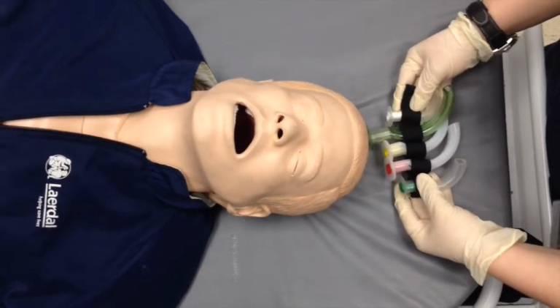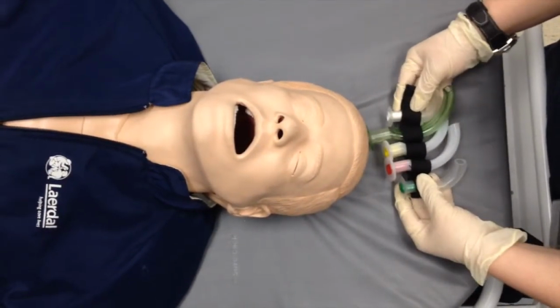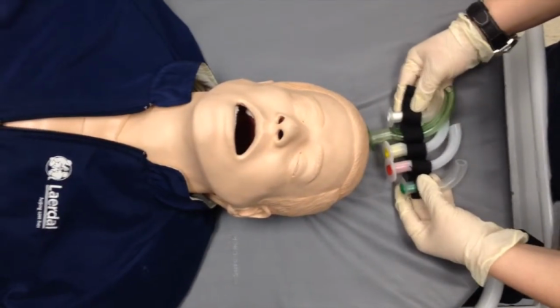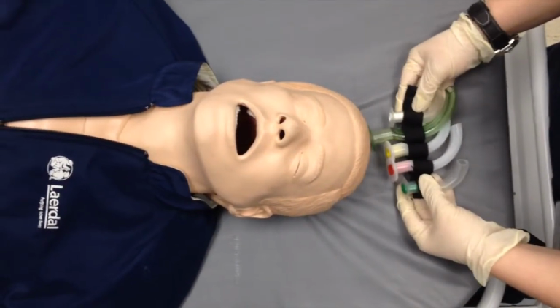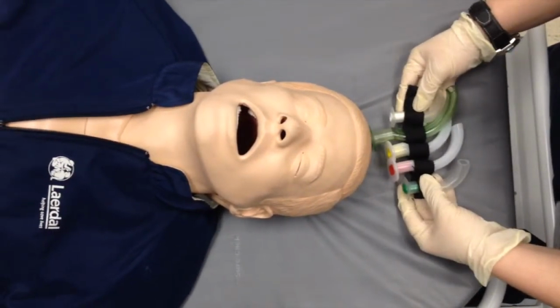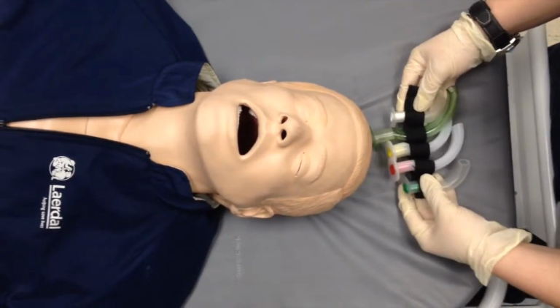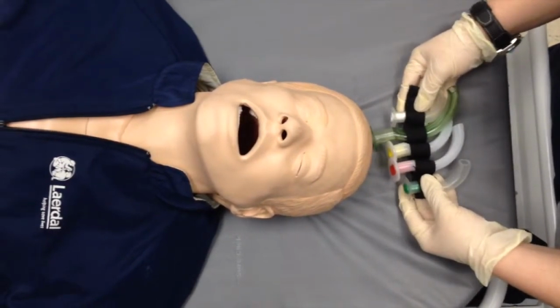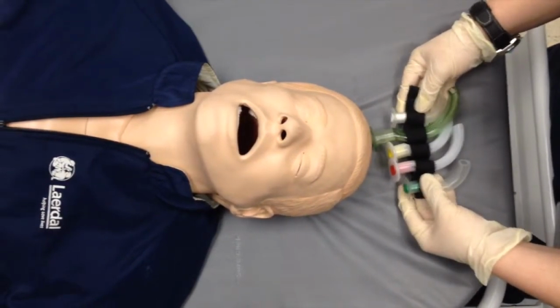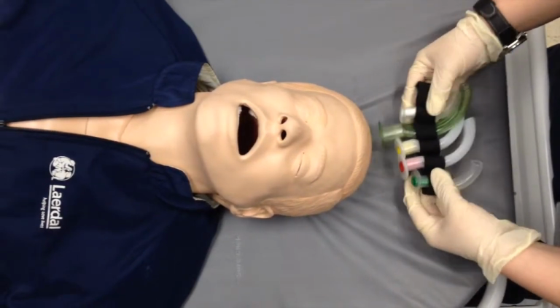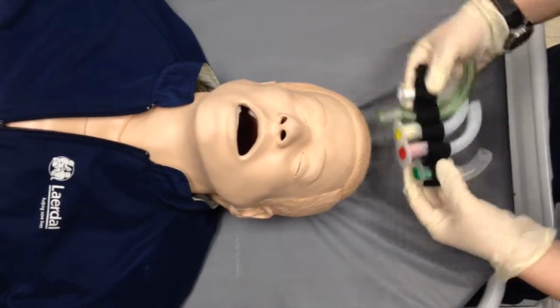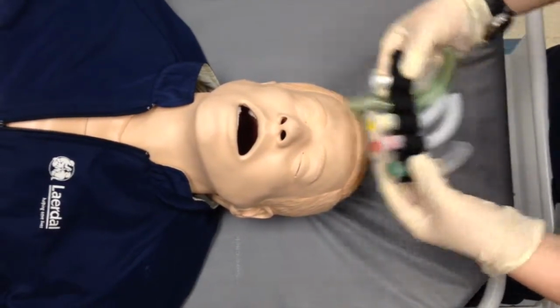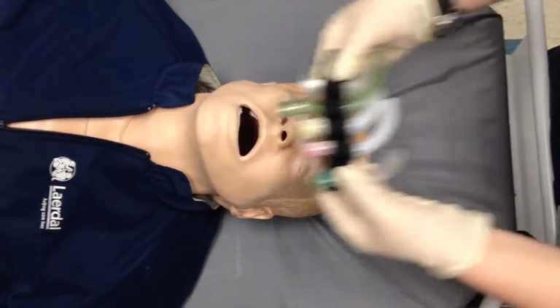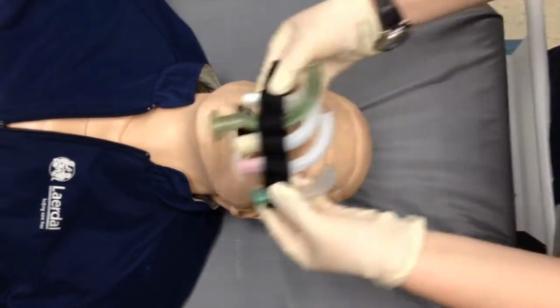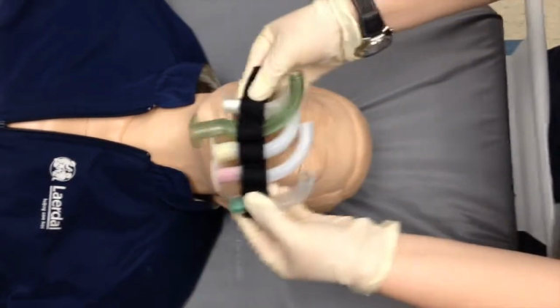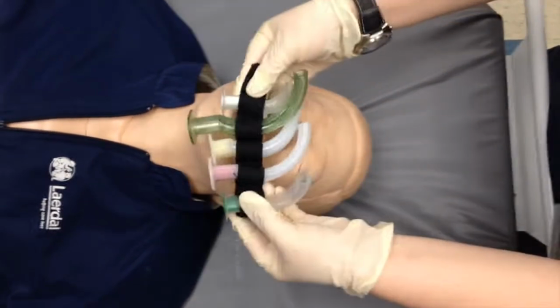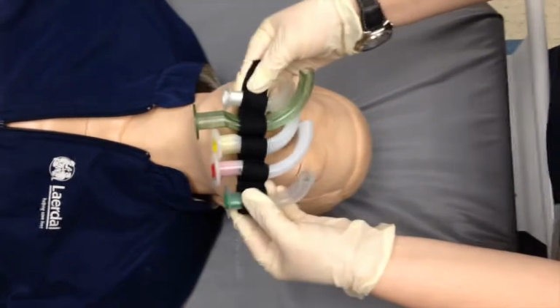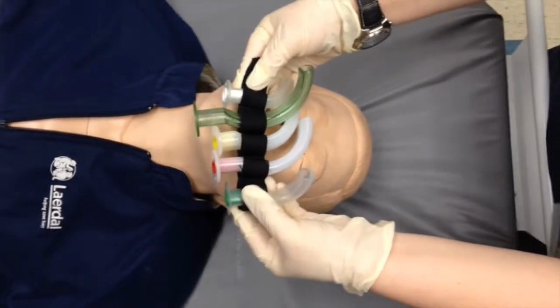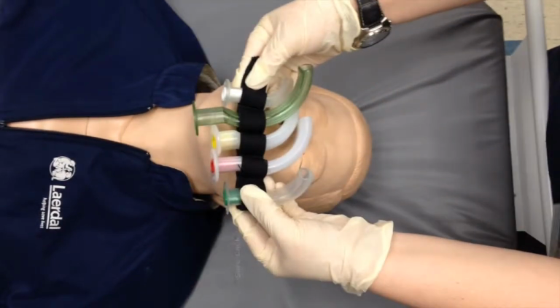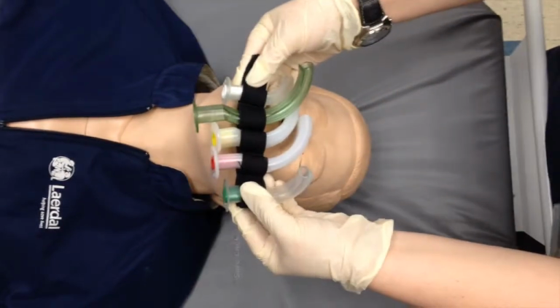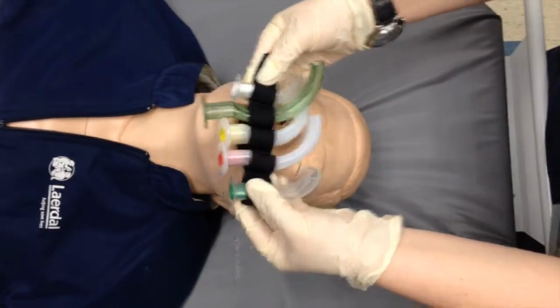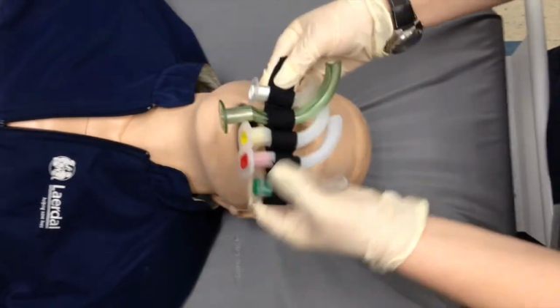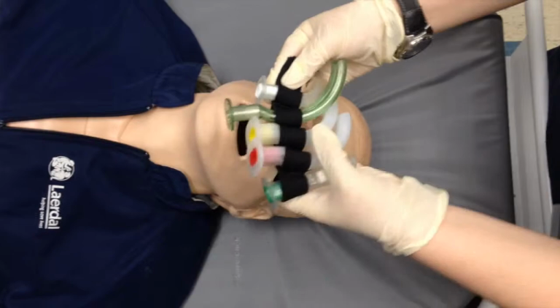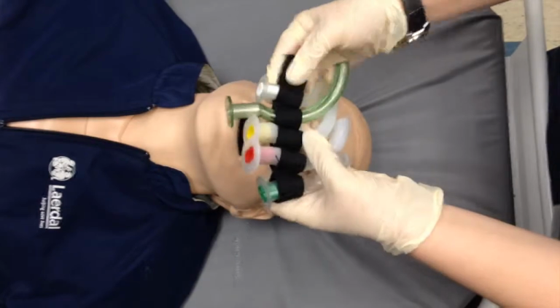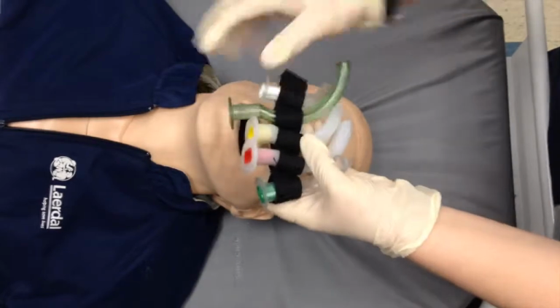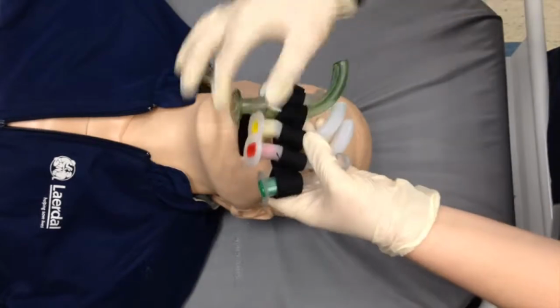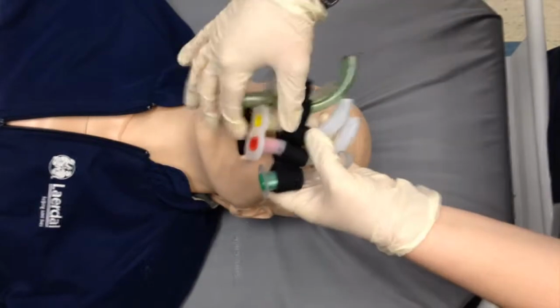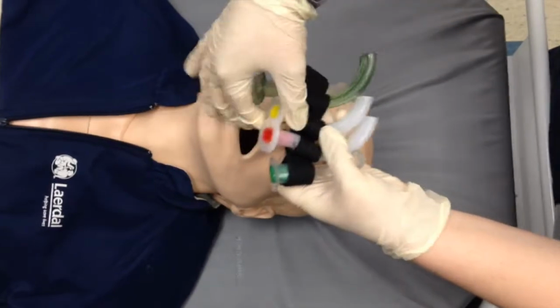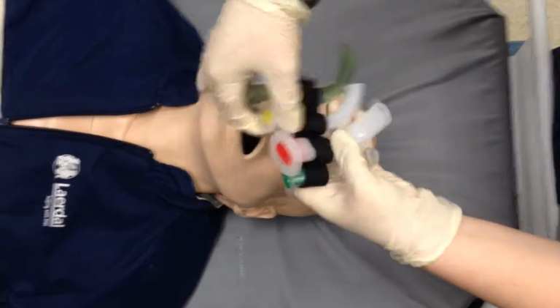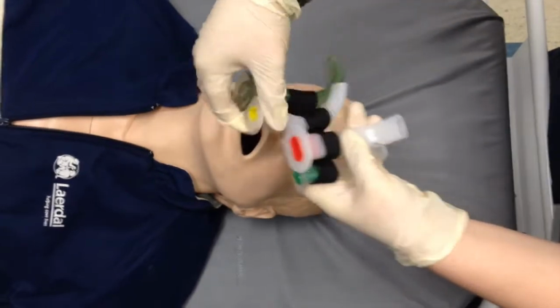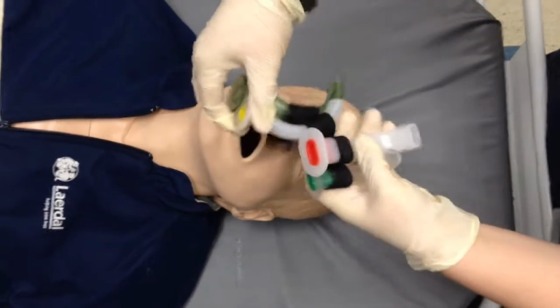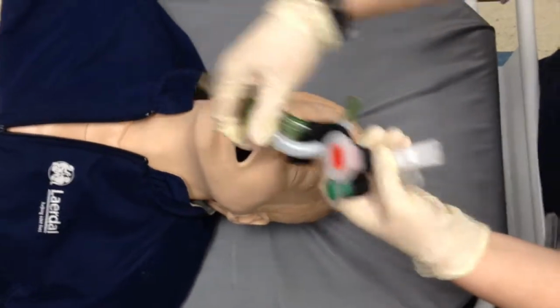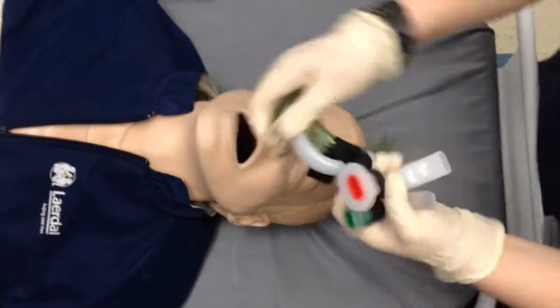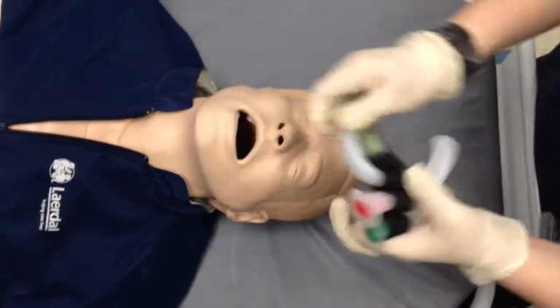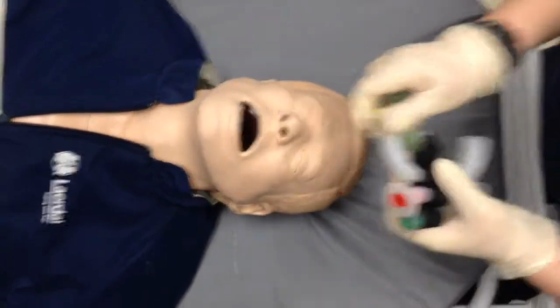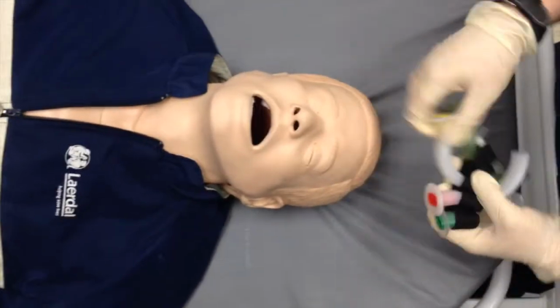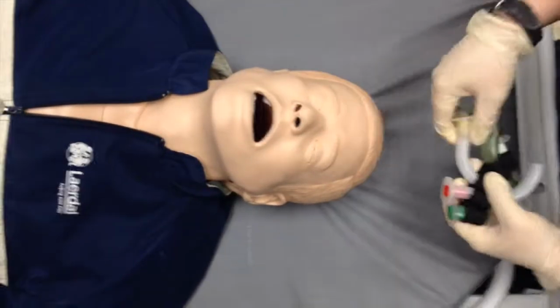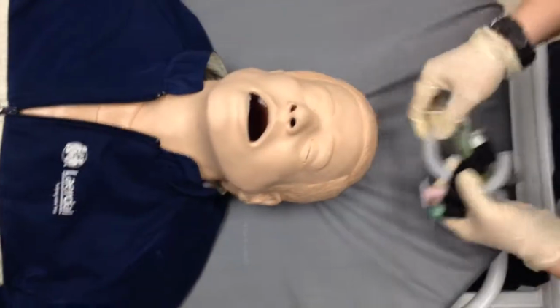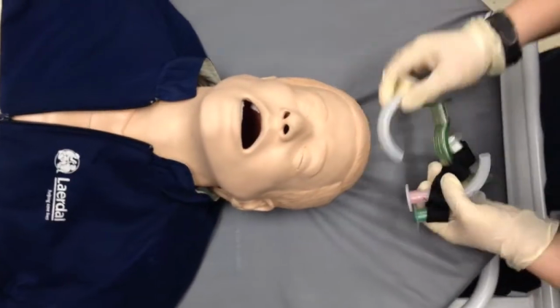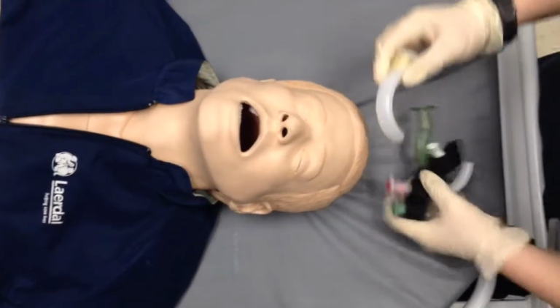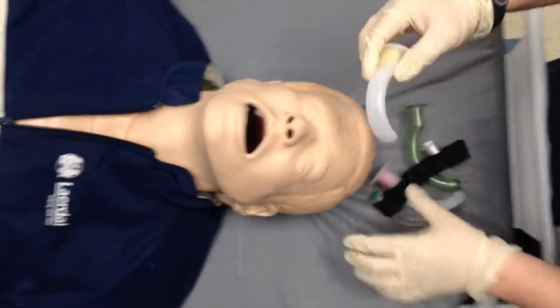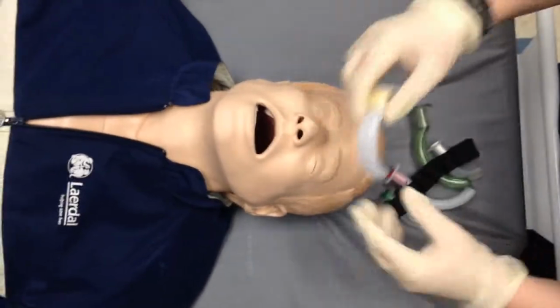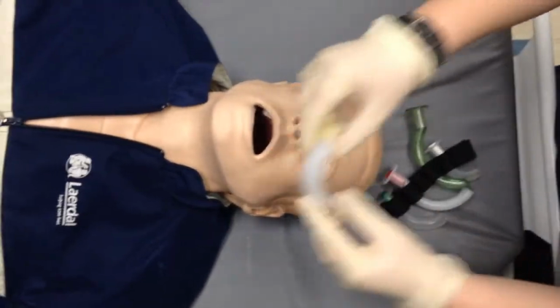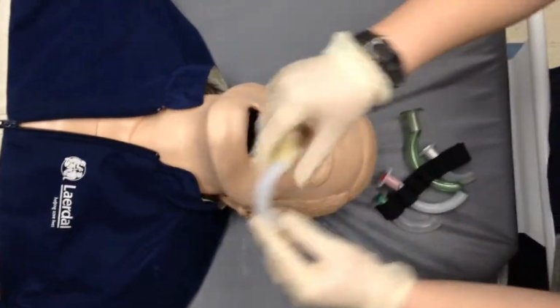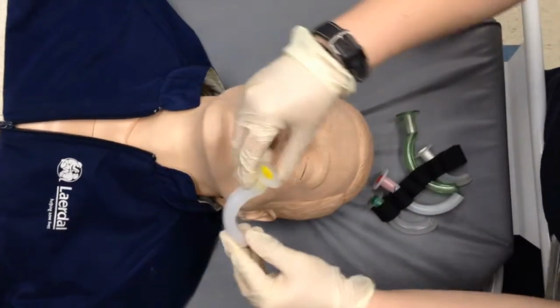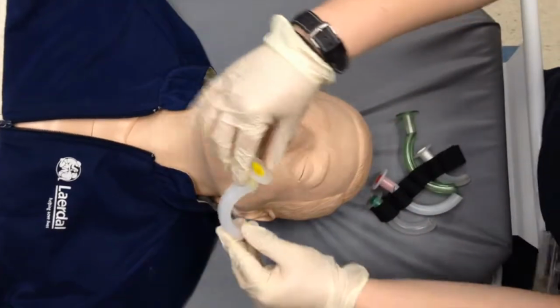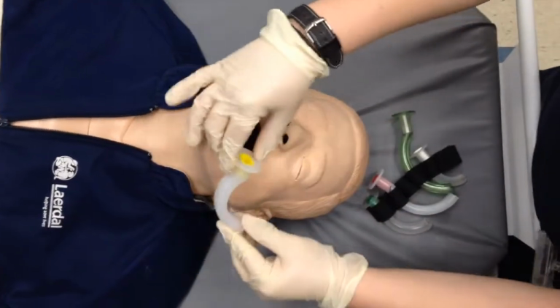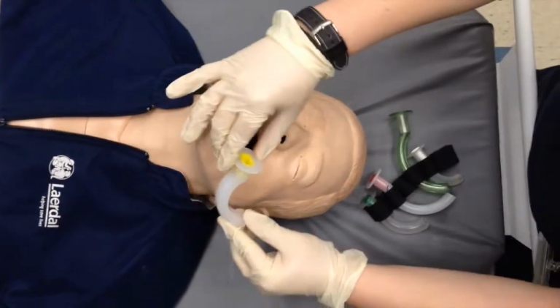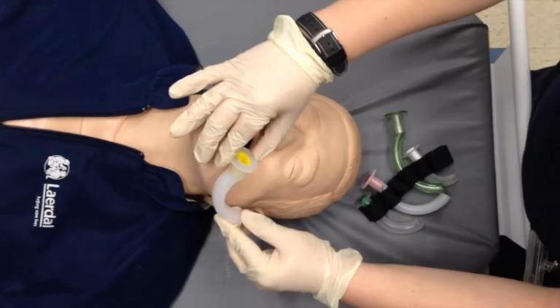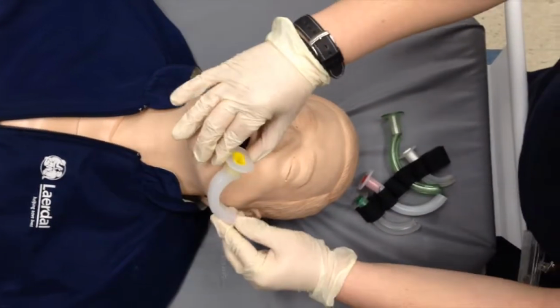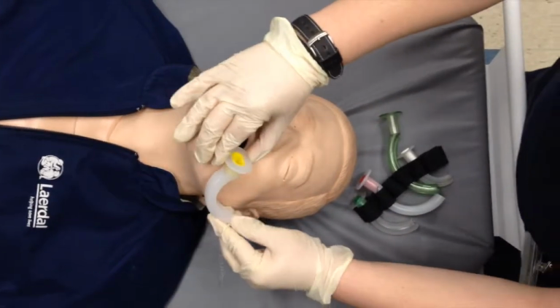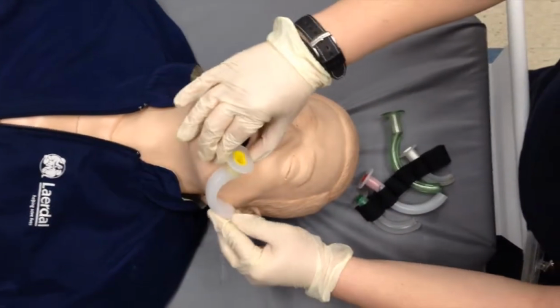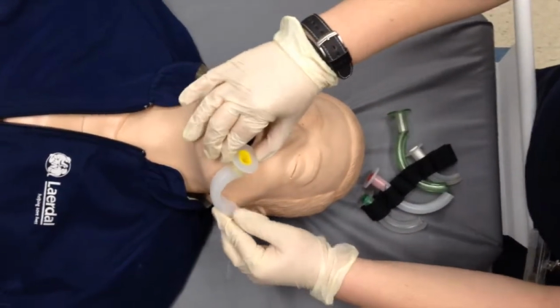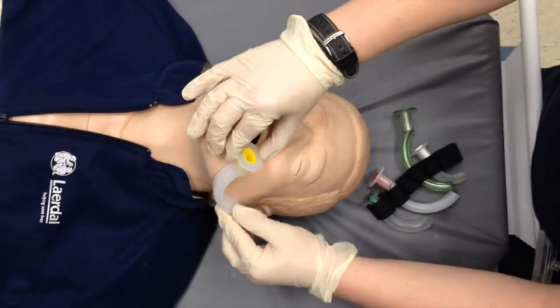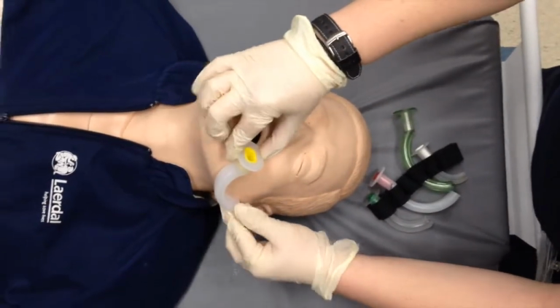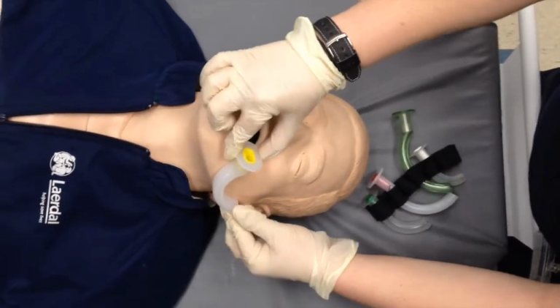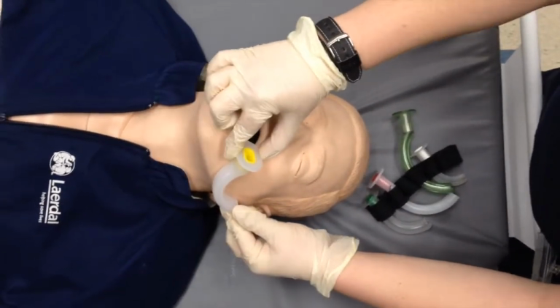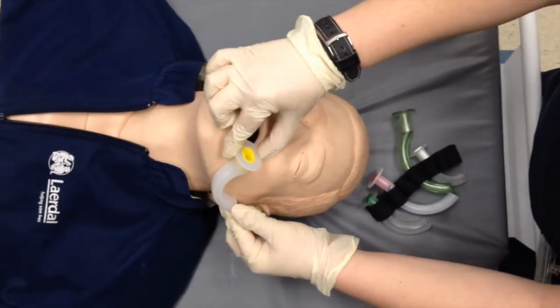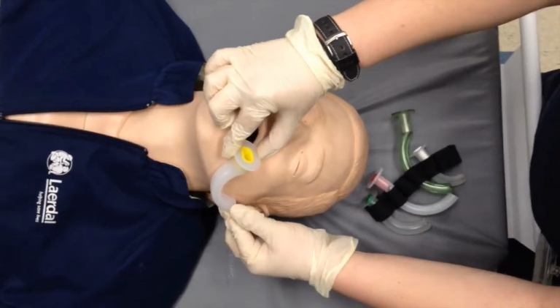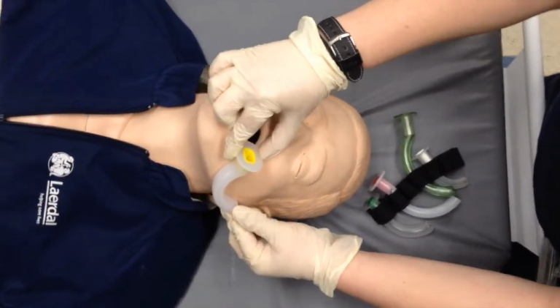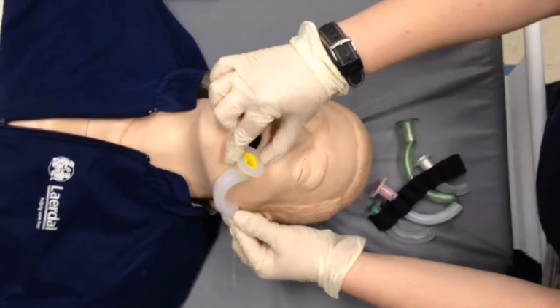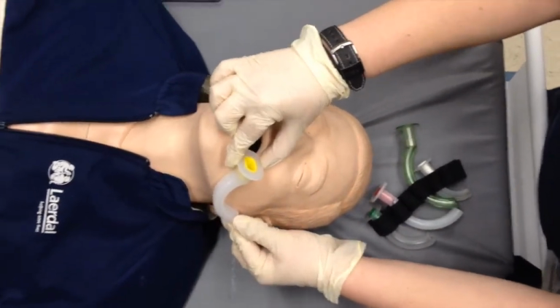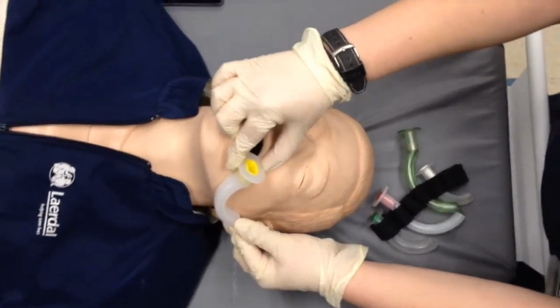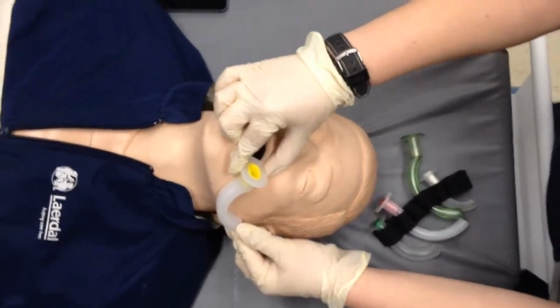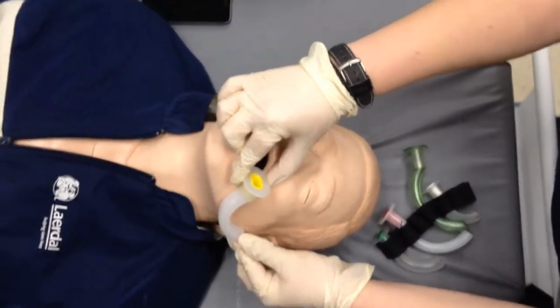Select a correct size airway by comparing the curved length of the airway to the distance from the corner of the mouth to the angle of the jaw.